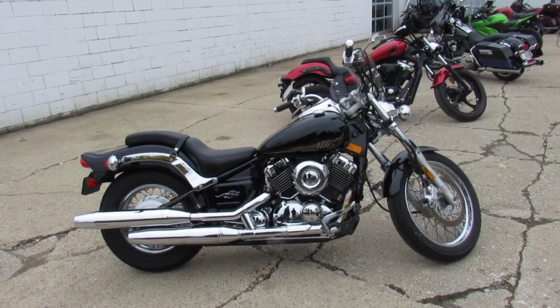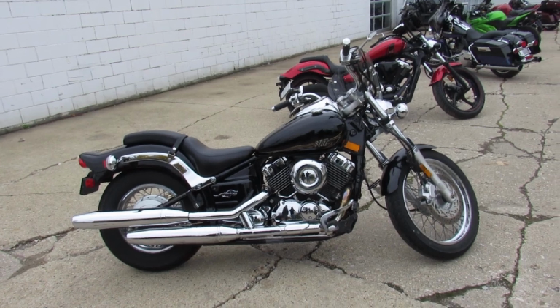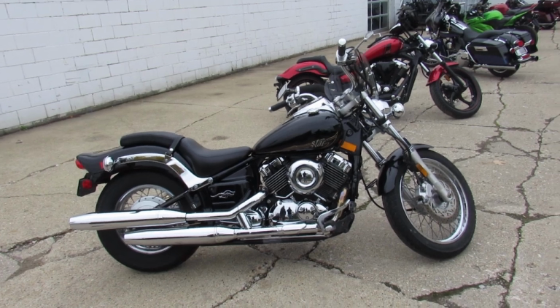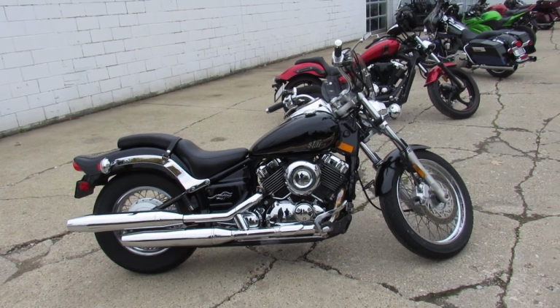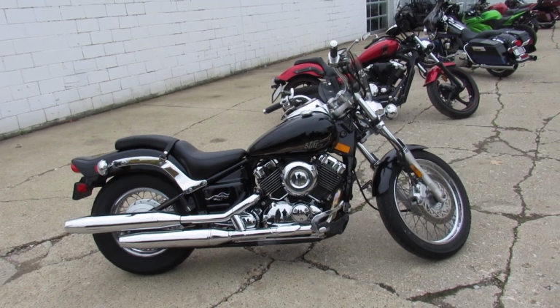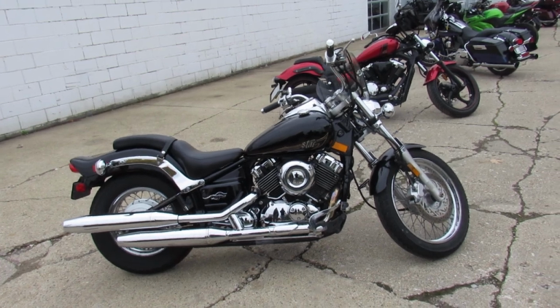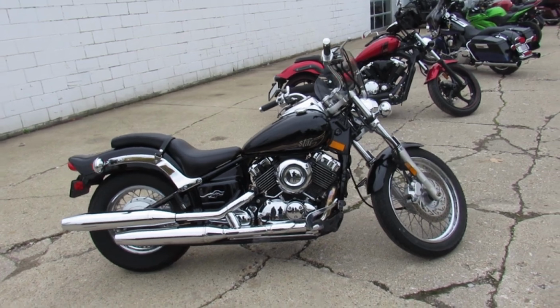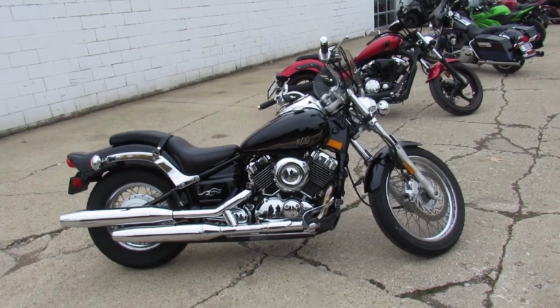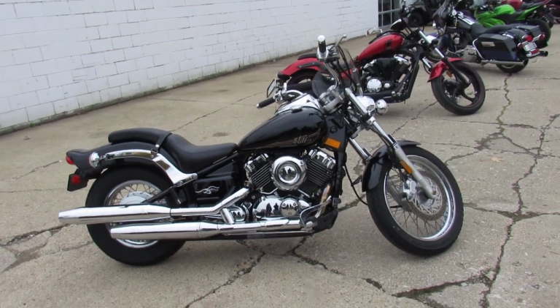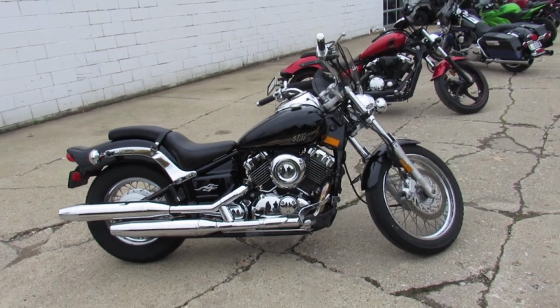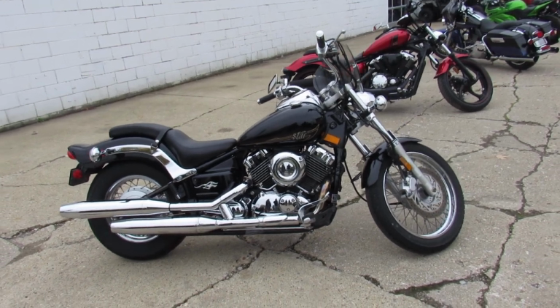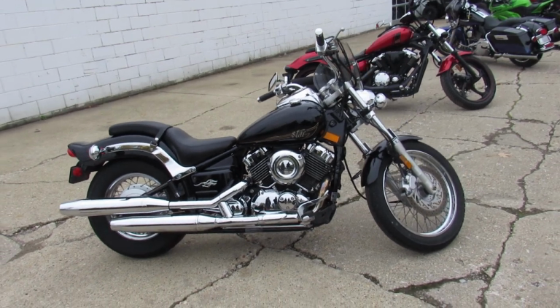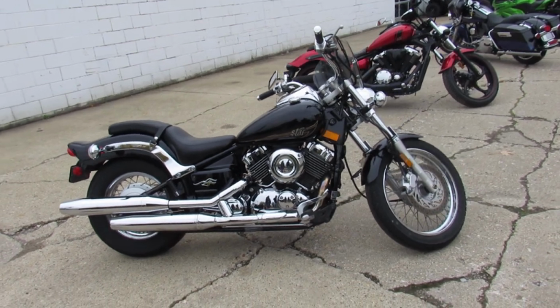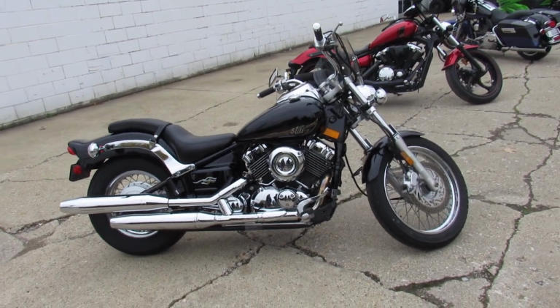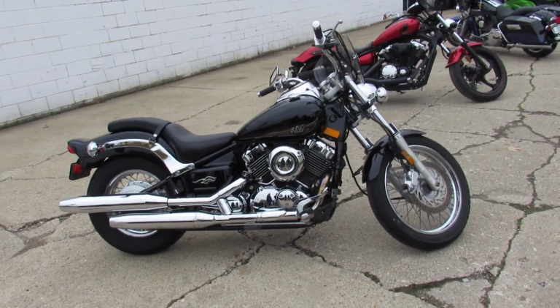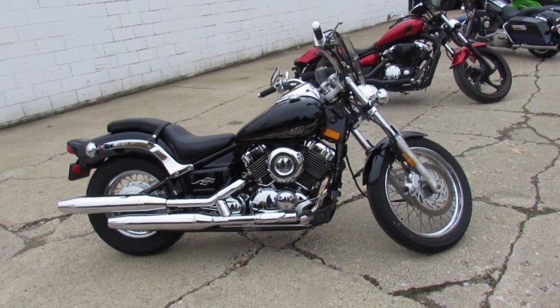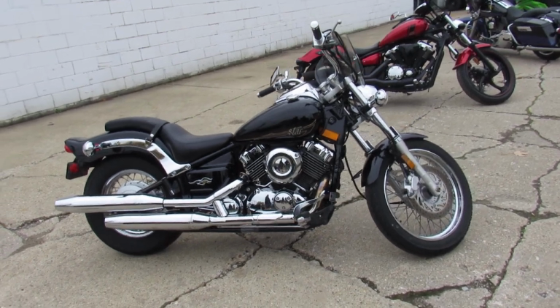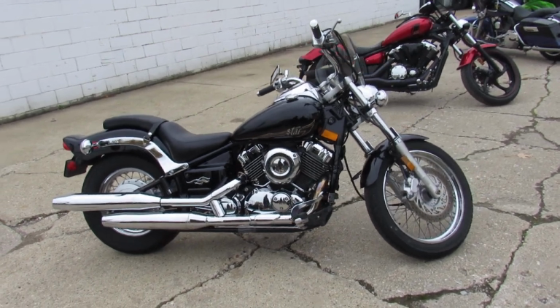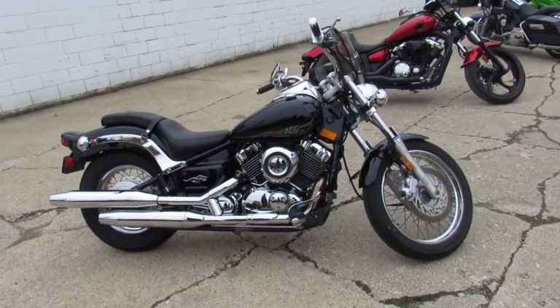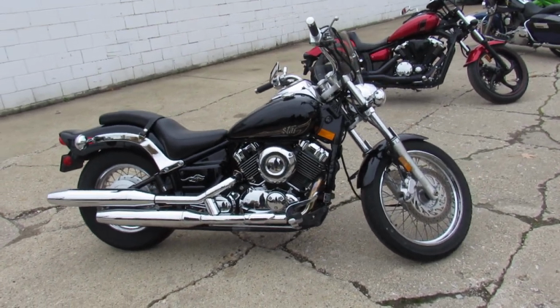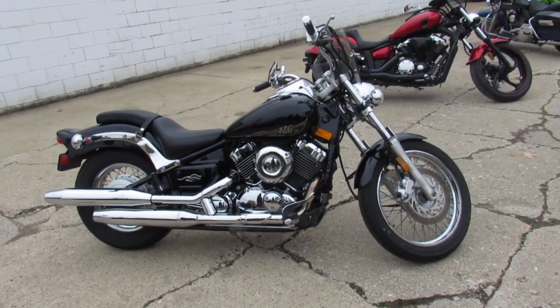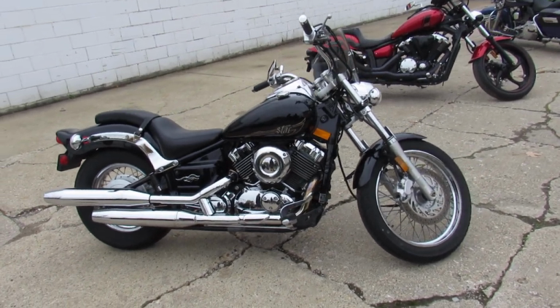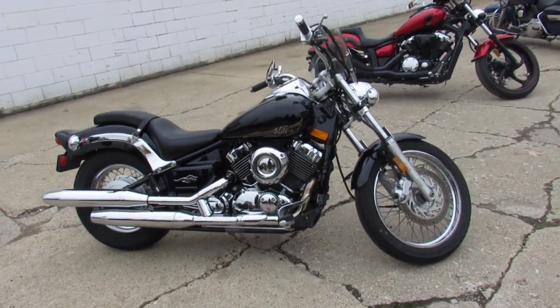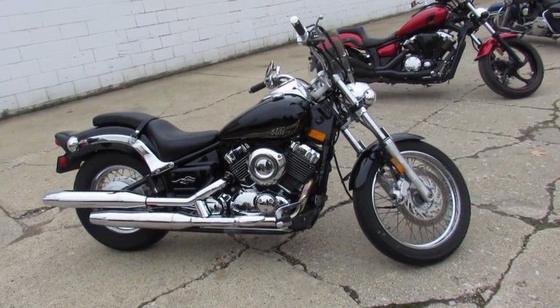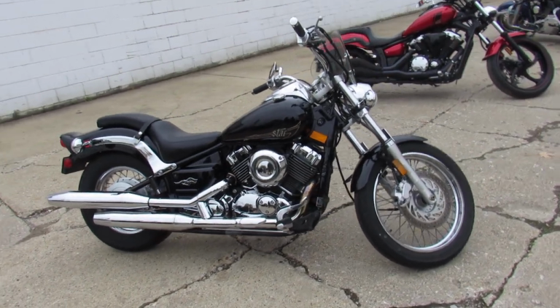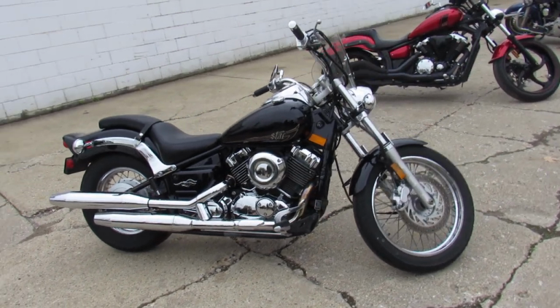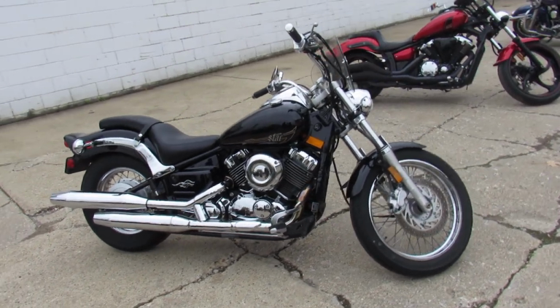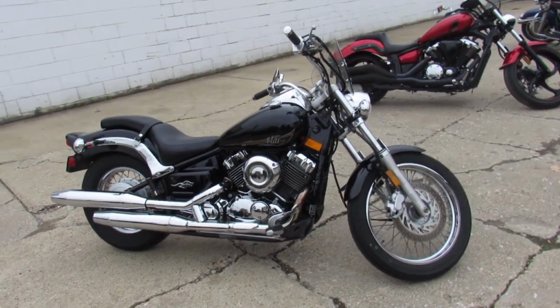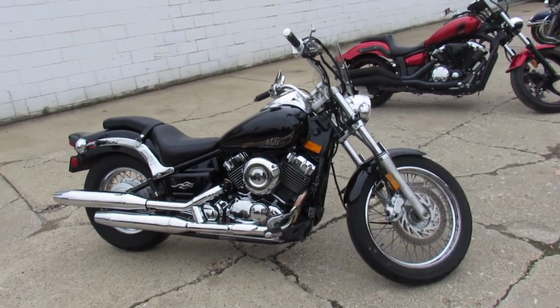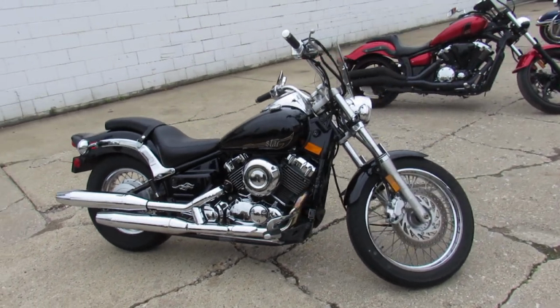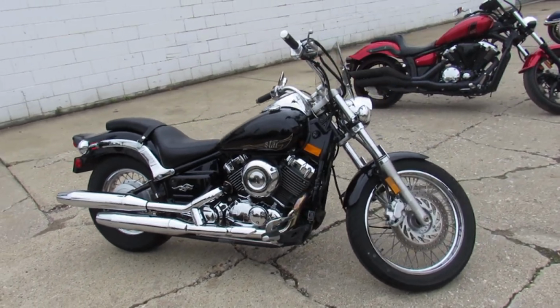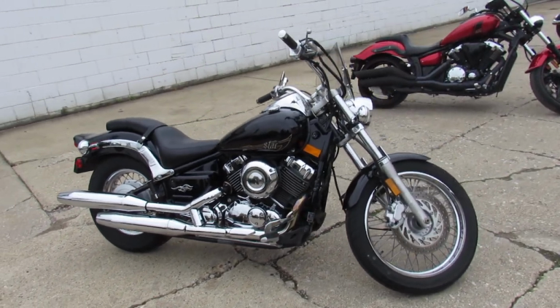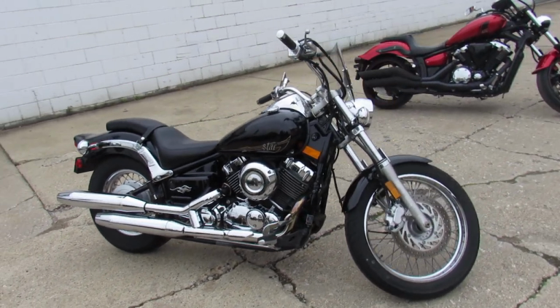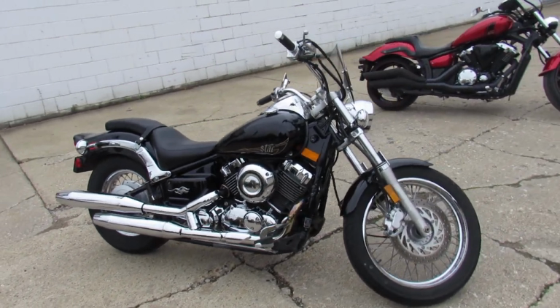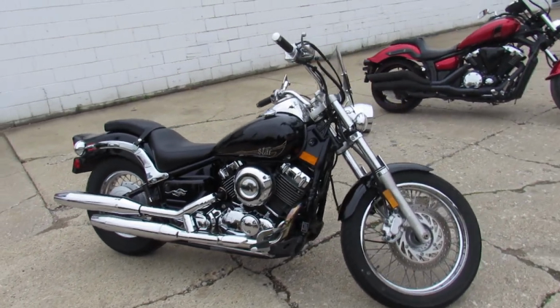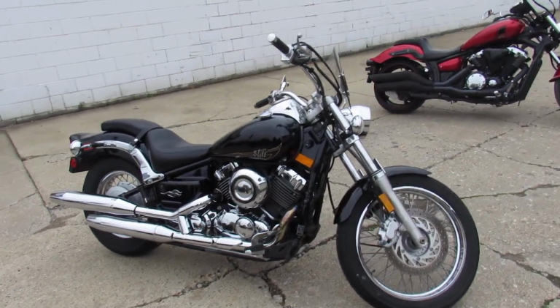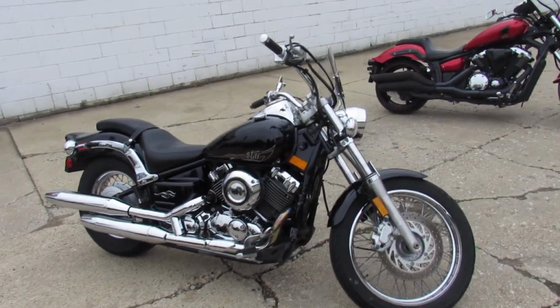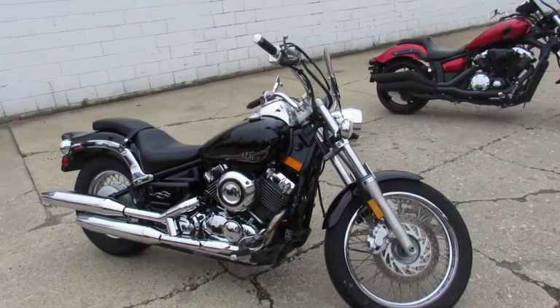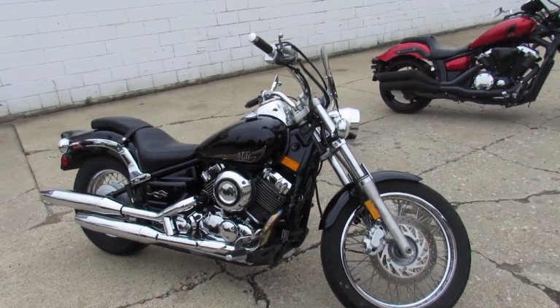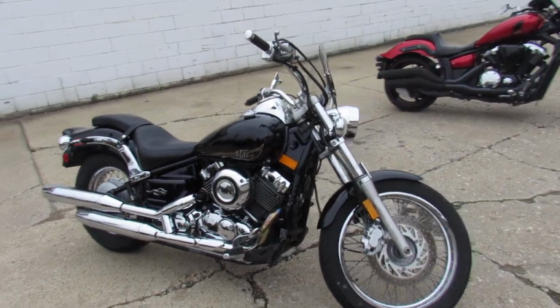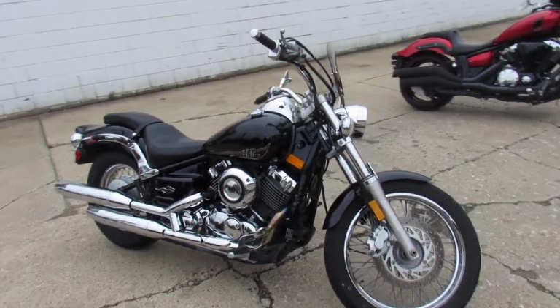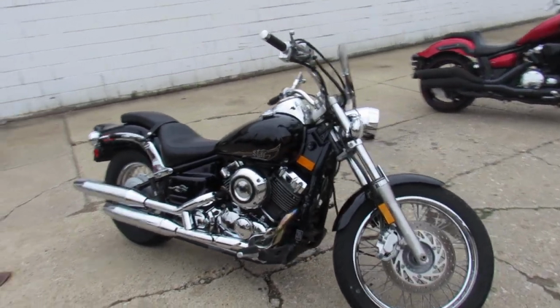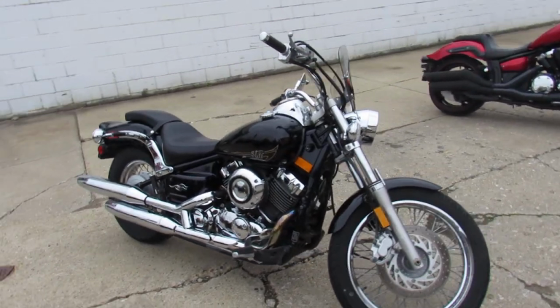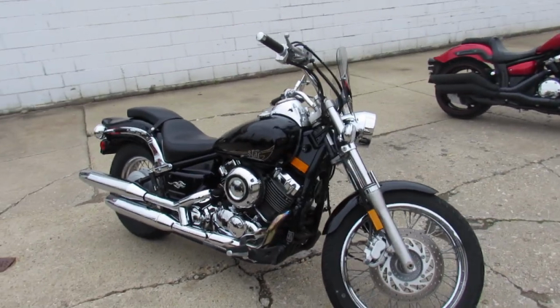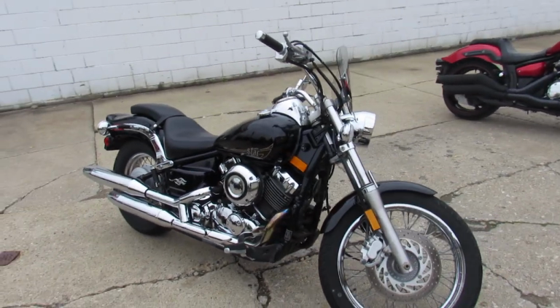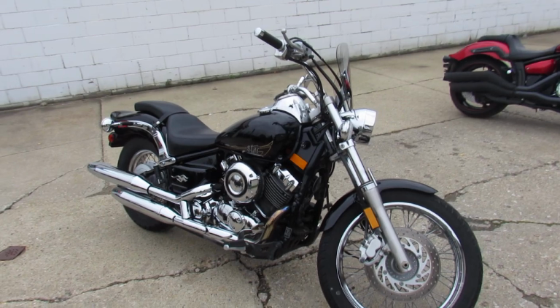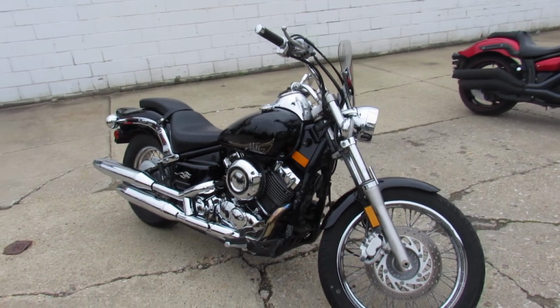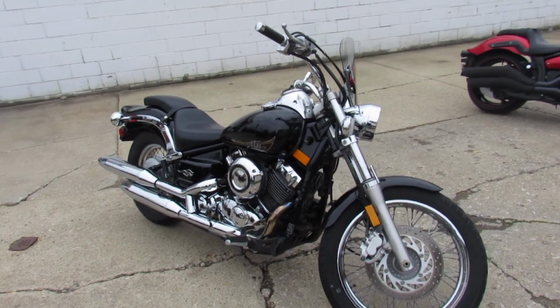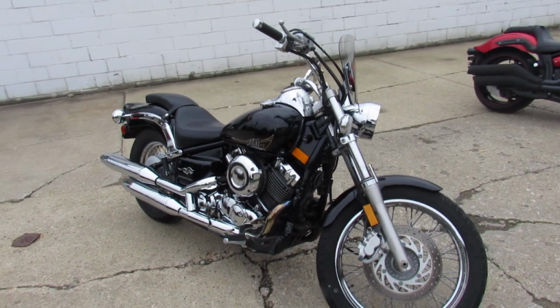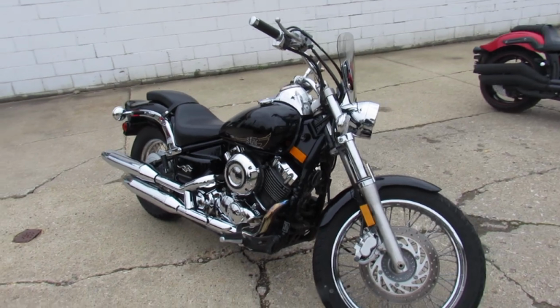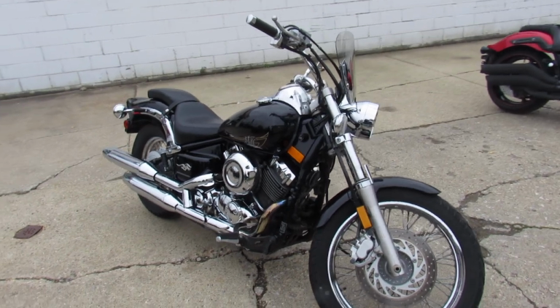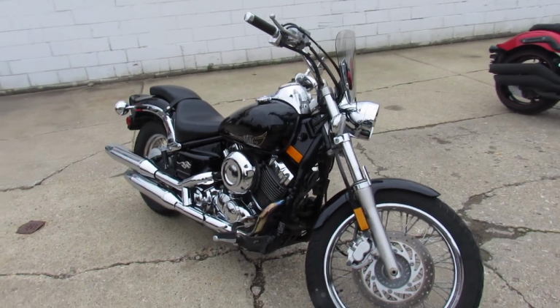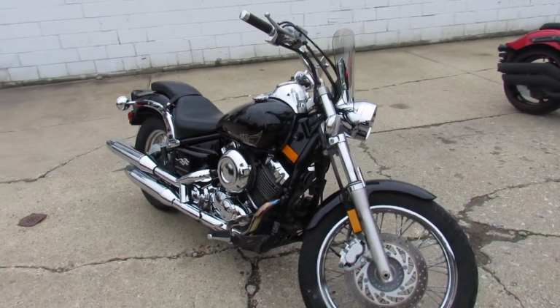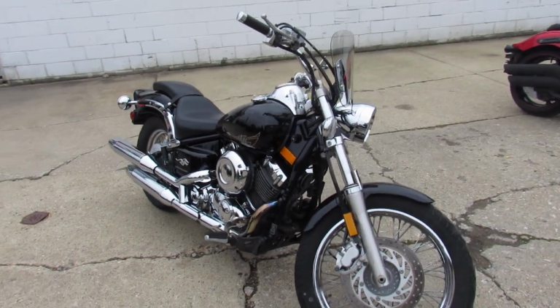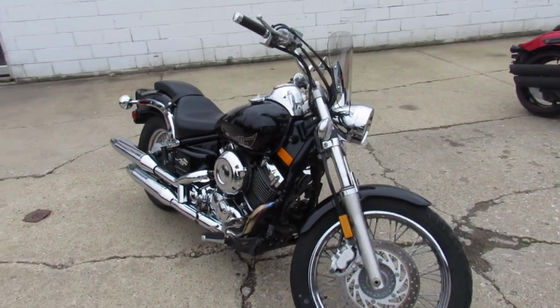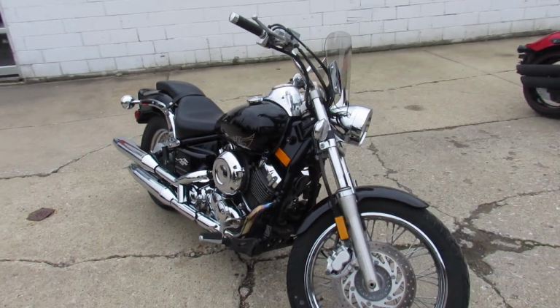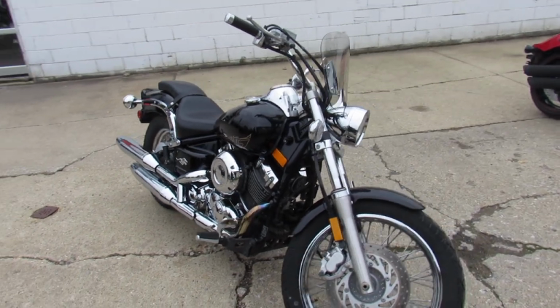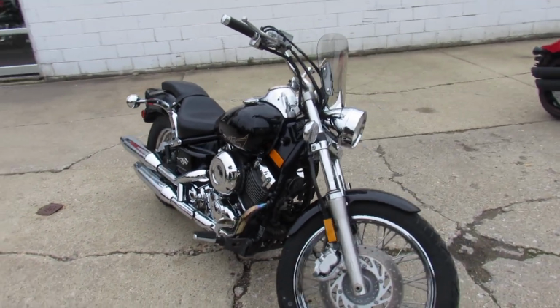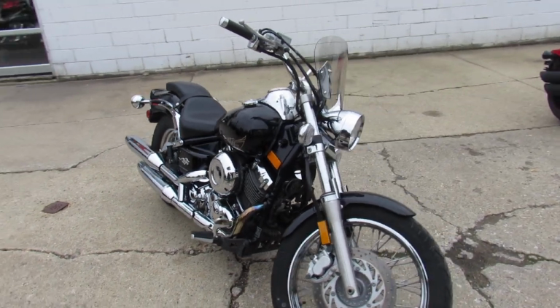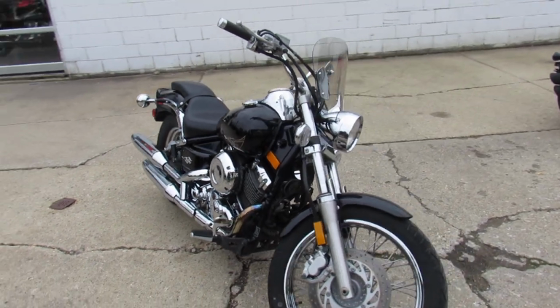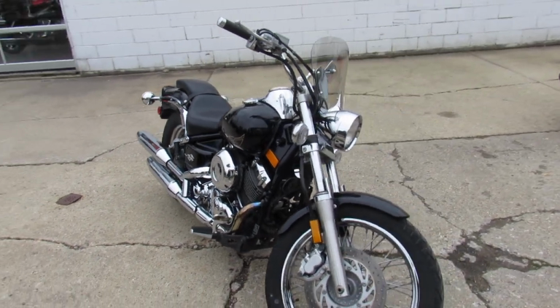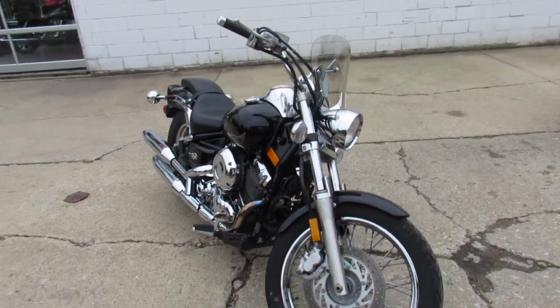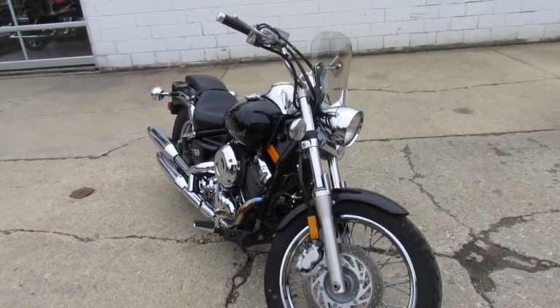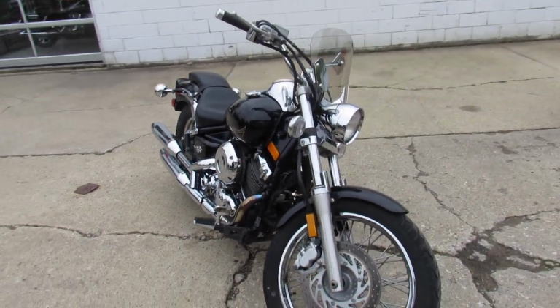Hey guys, it's Approval Powersports here doing some videos on the used cruisers. Over 400 used bikes in the showroom for sale.